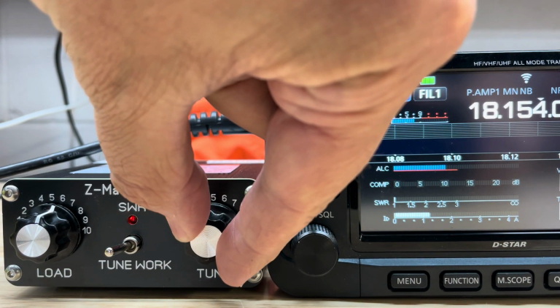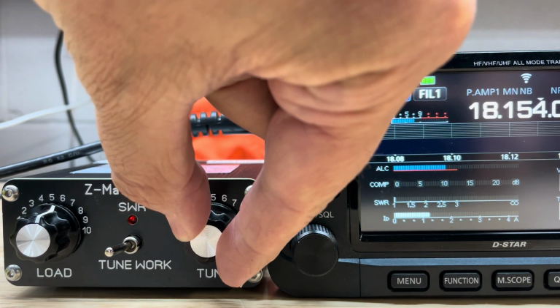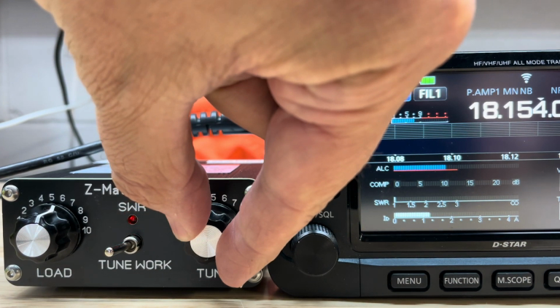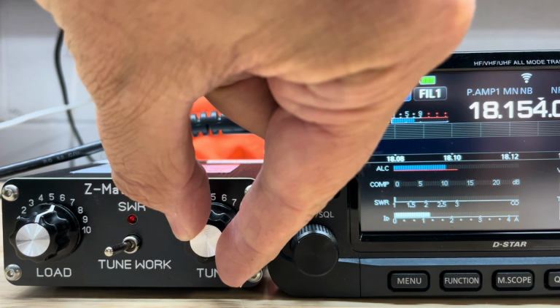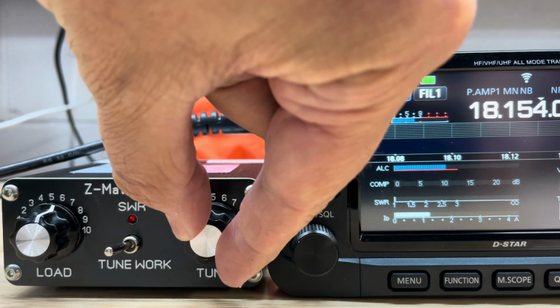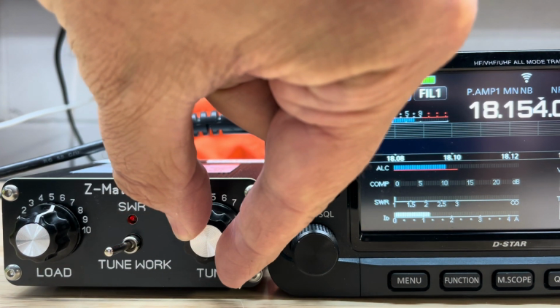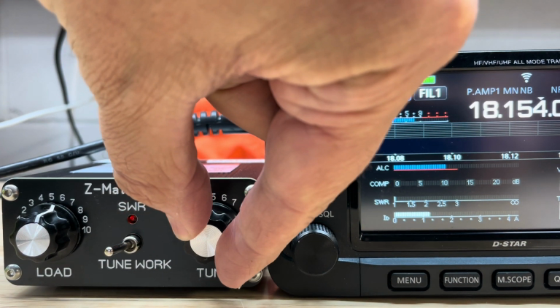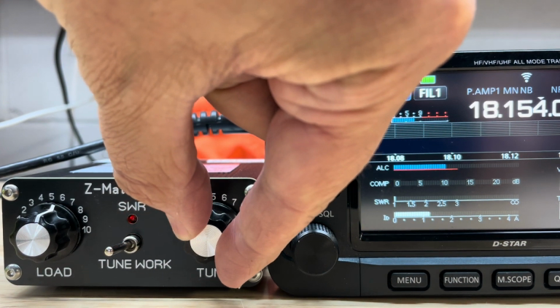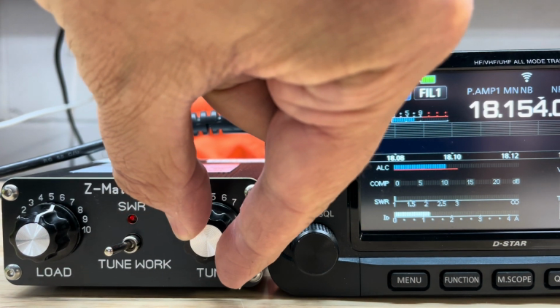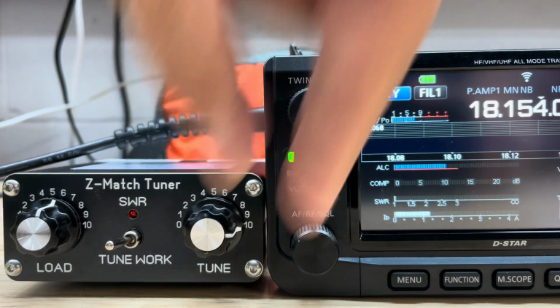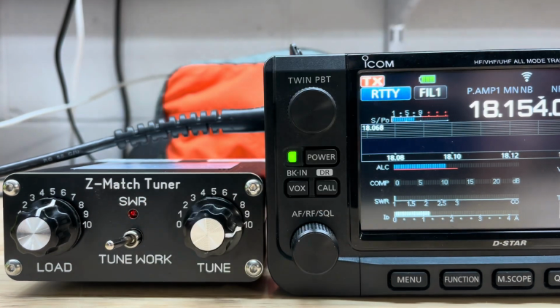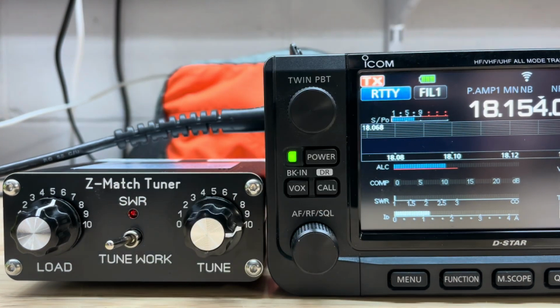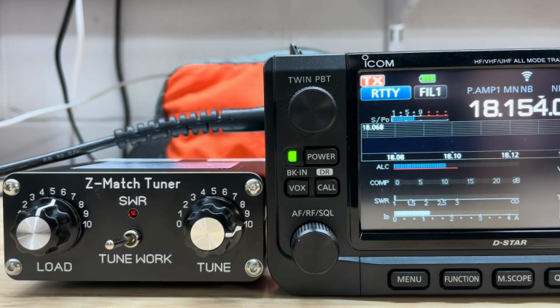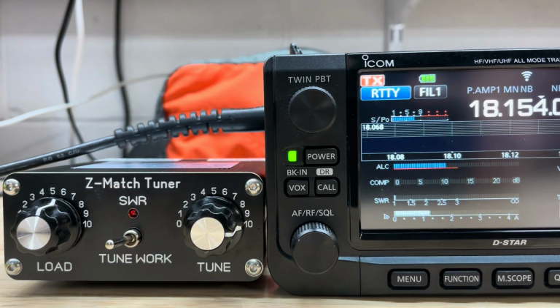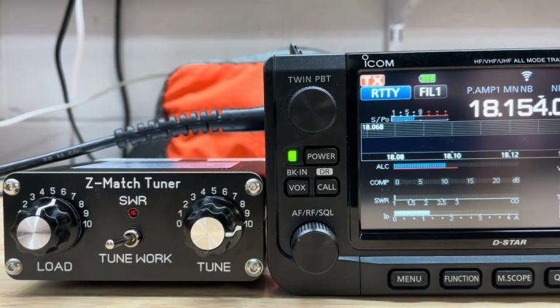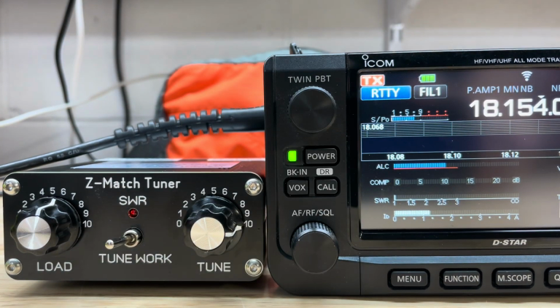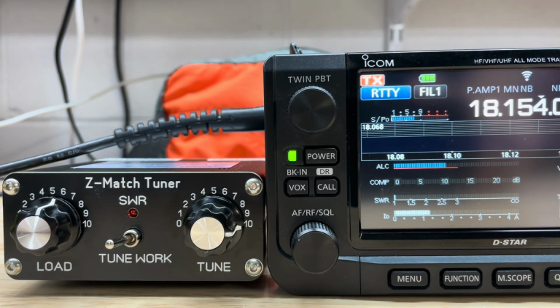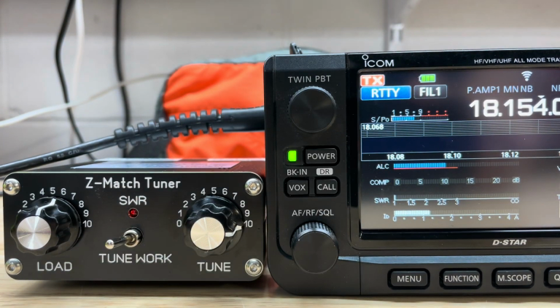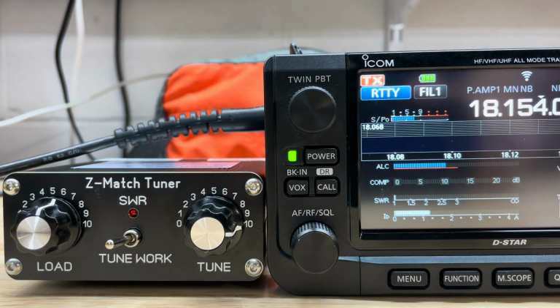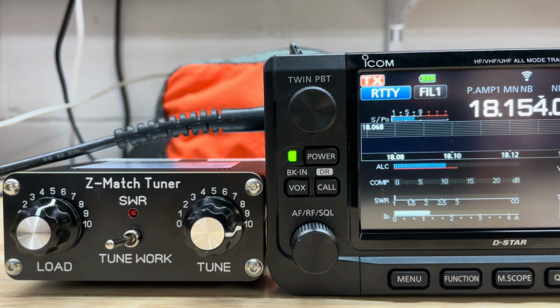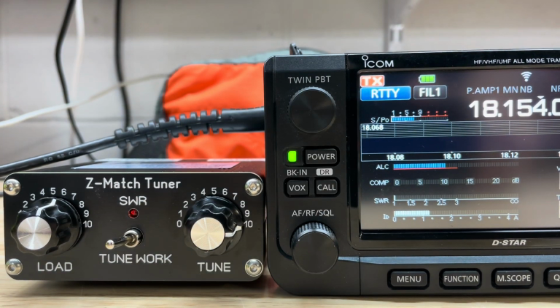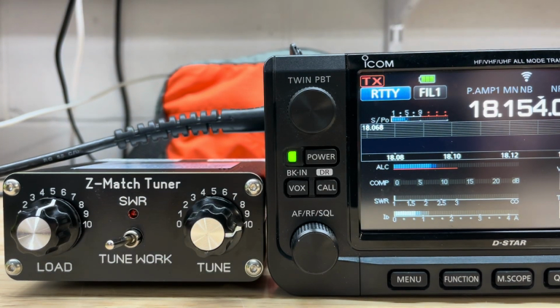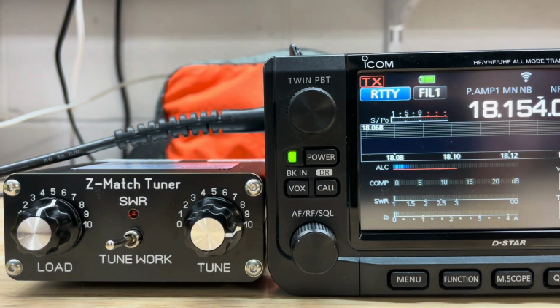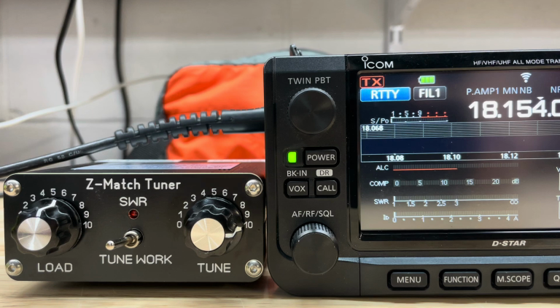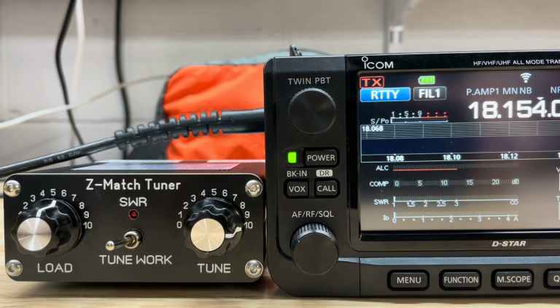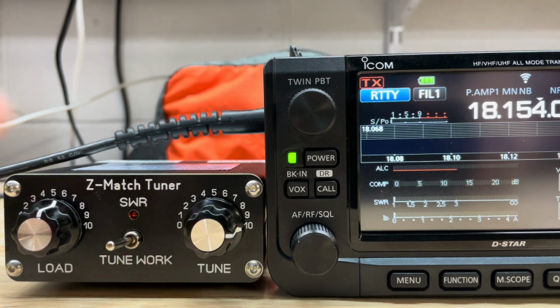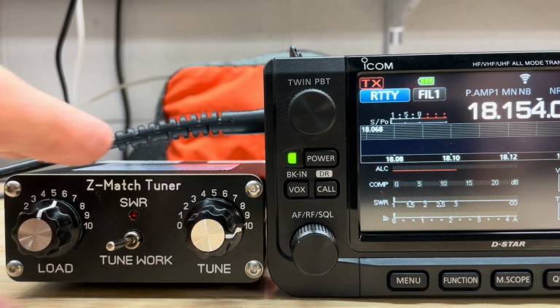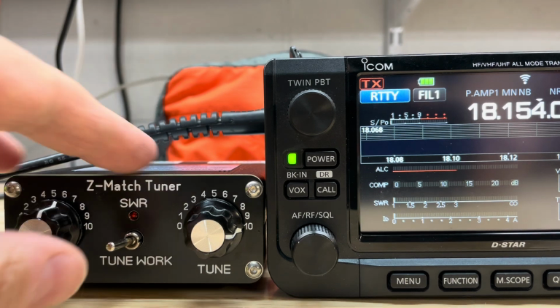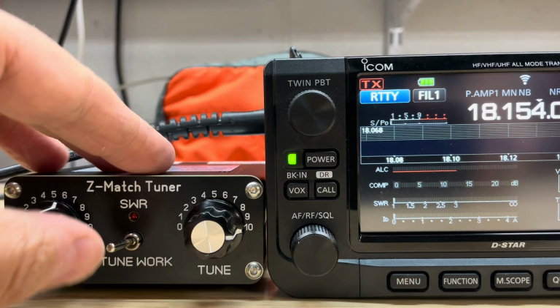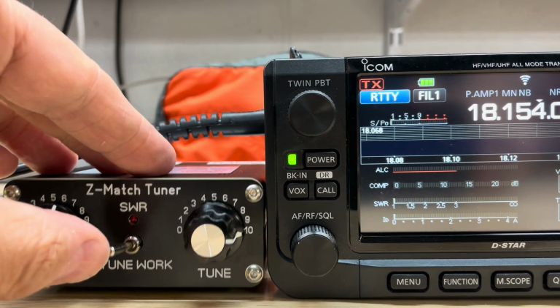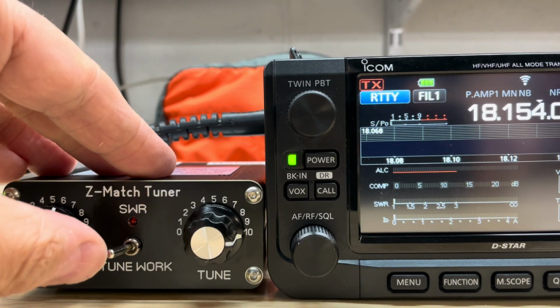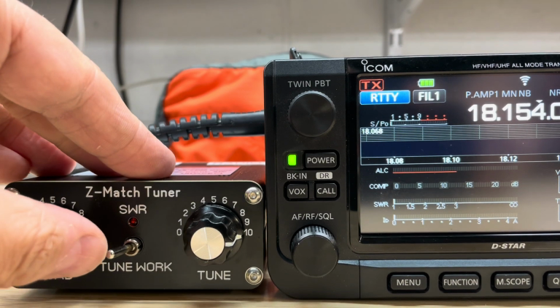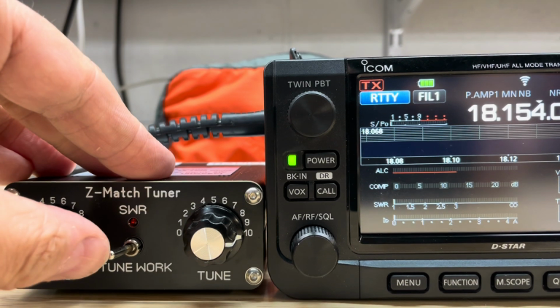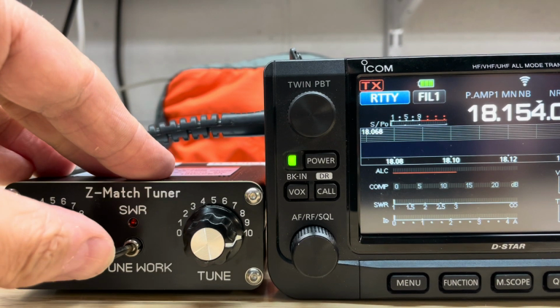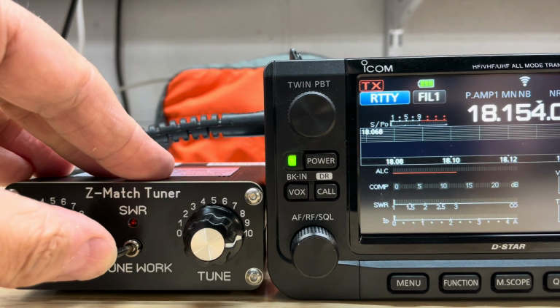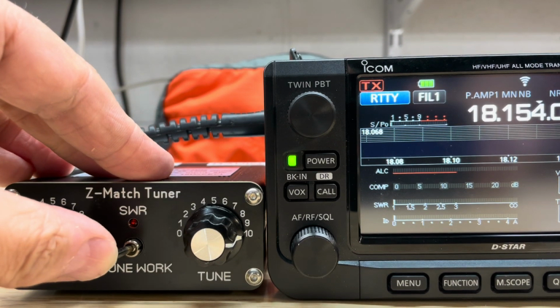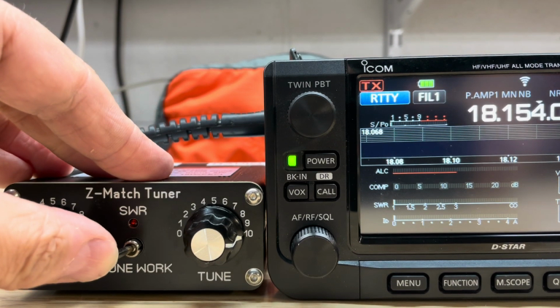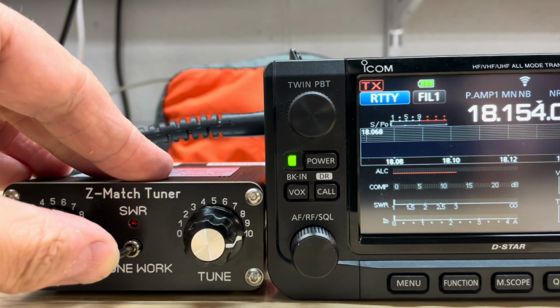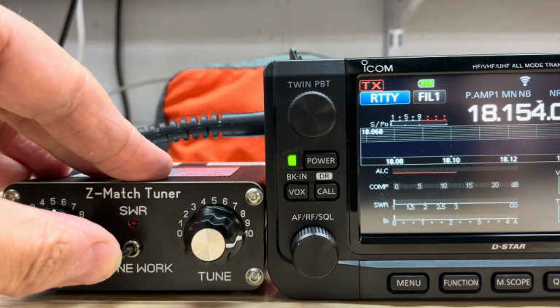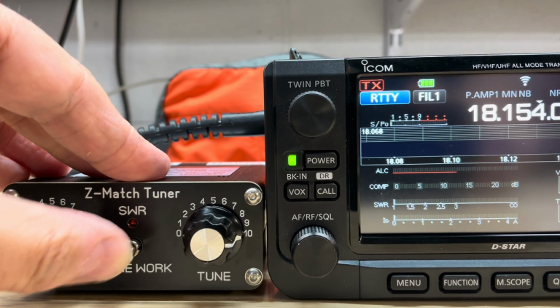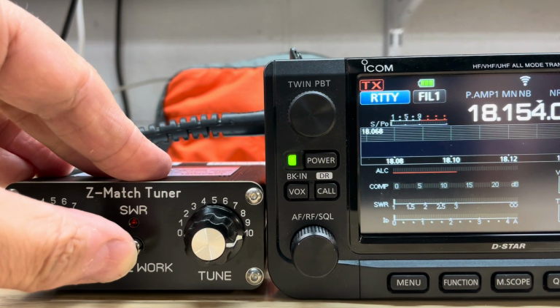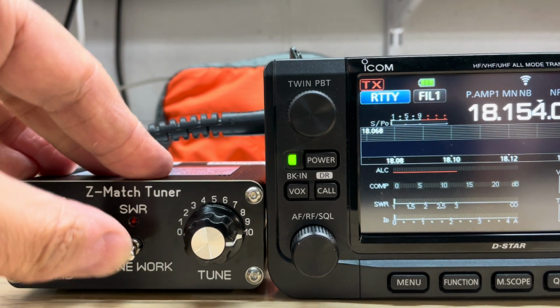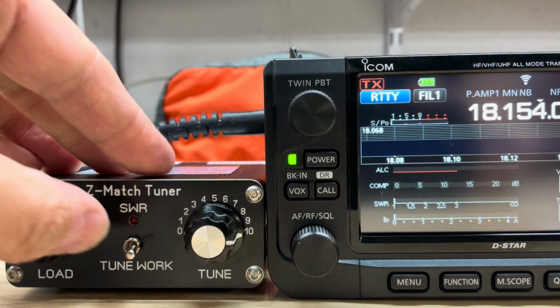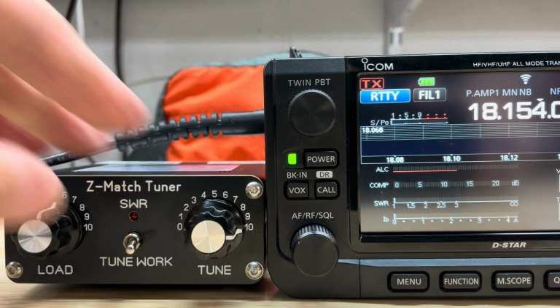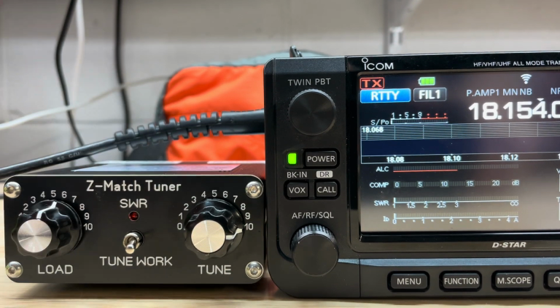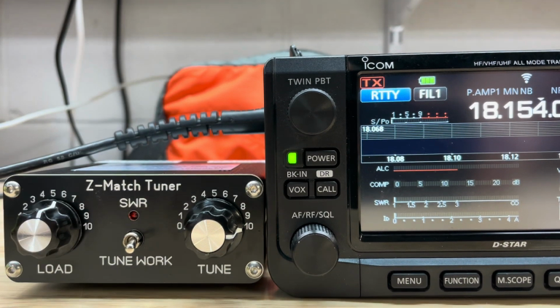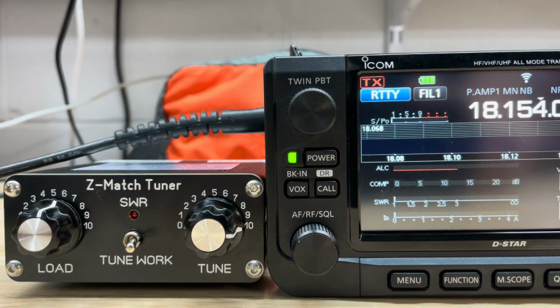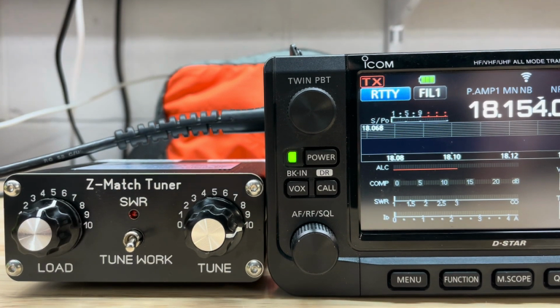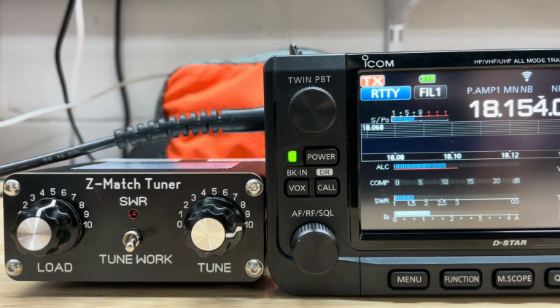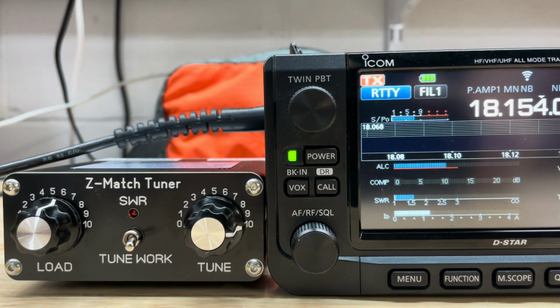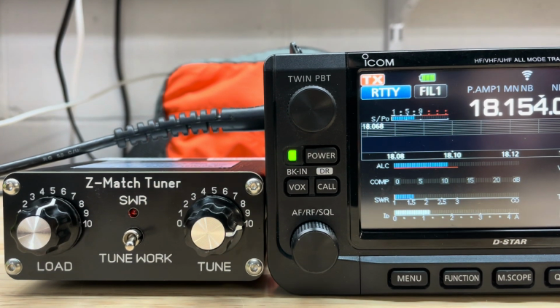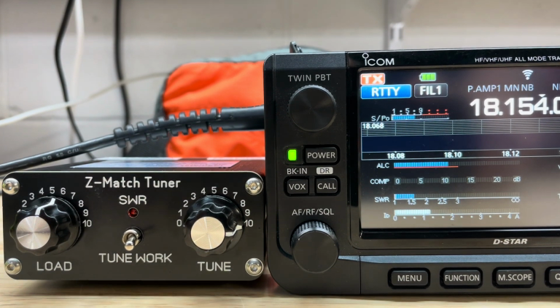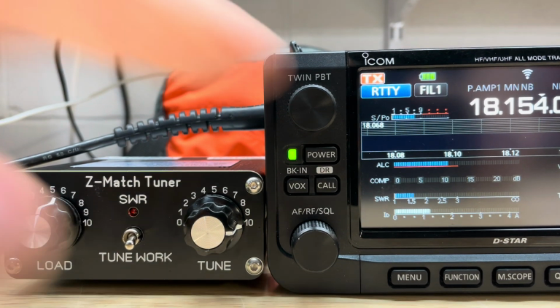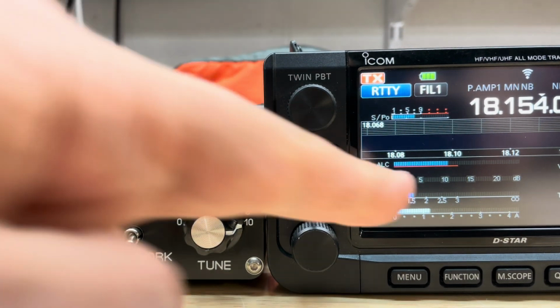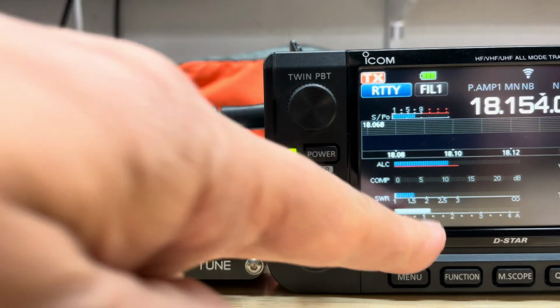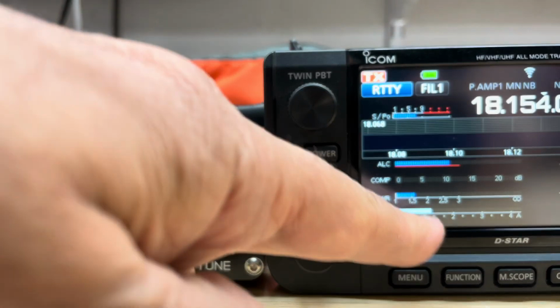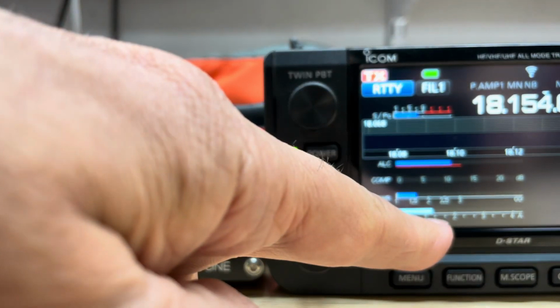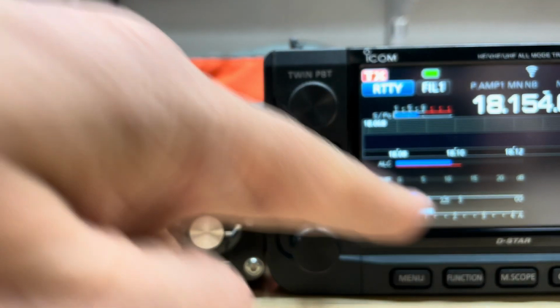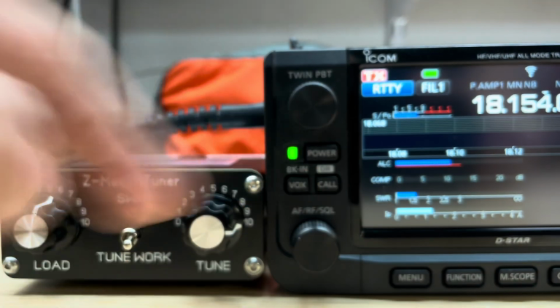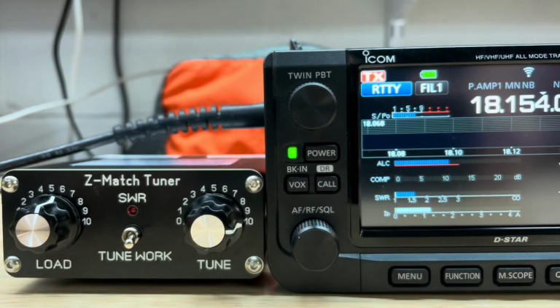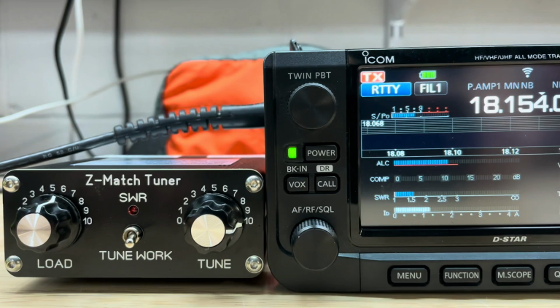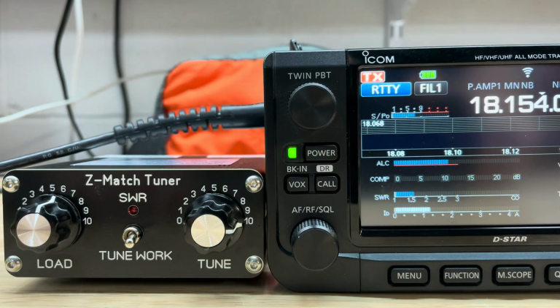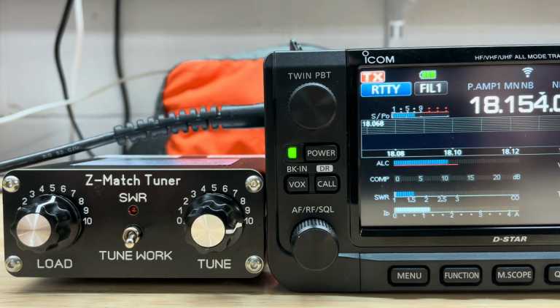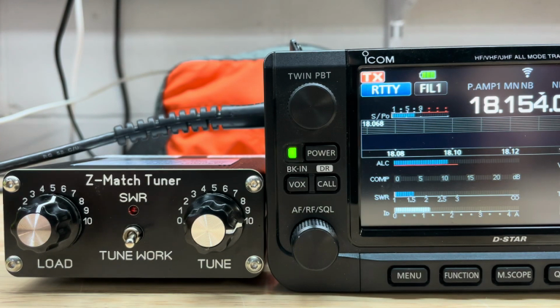There we go — lowest SWR. Now put the tuner back to work, and it shows high SWR again.